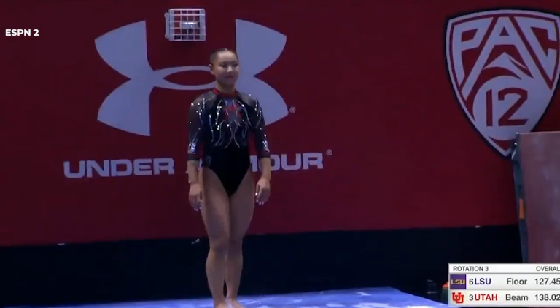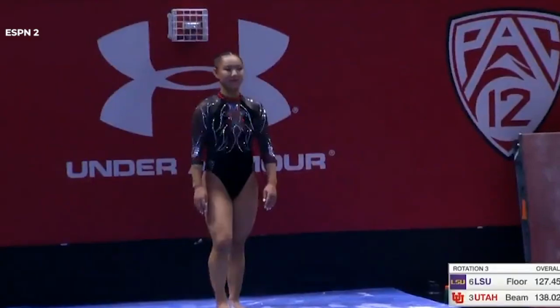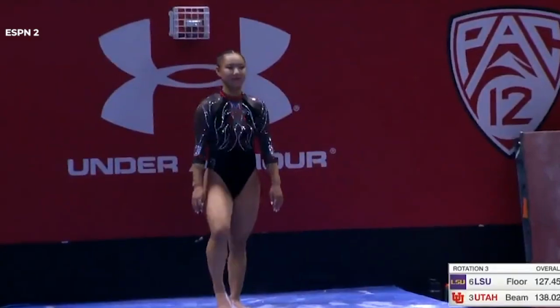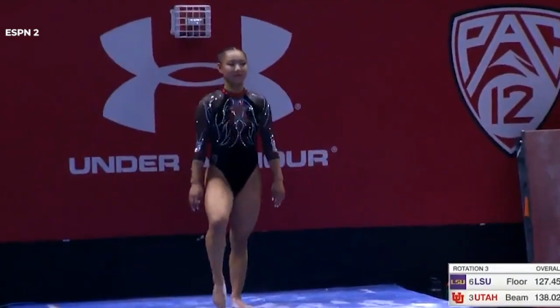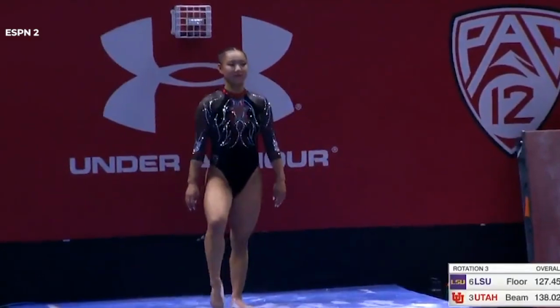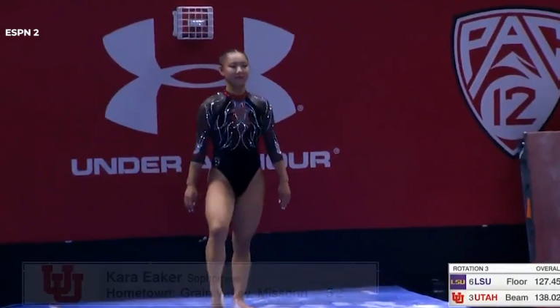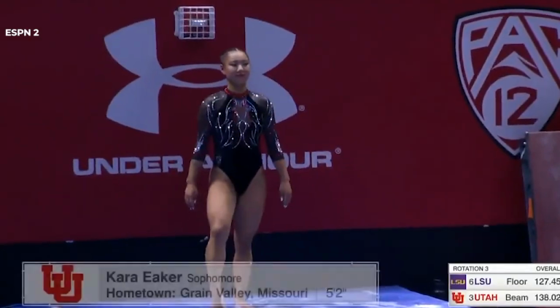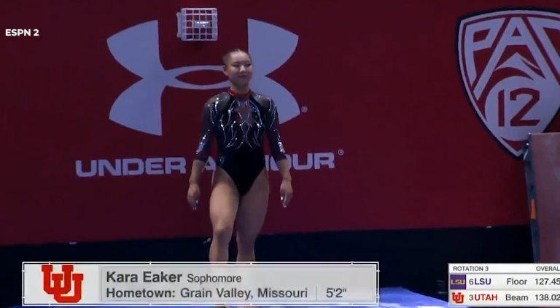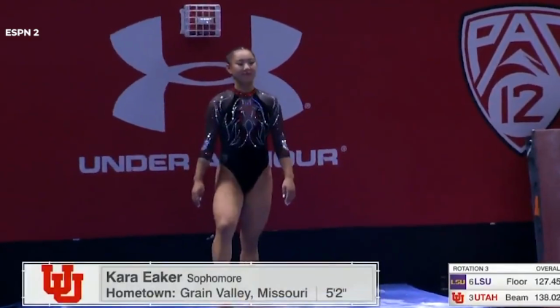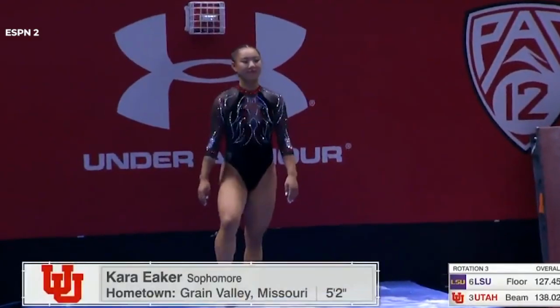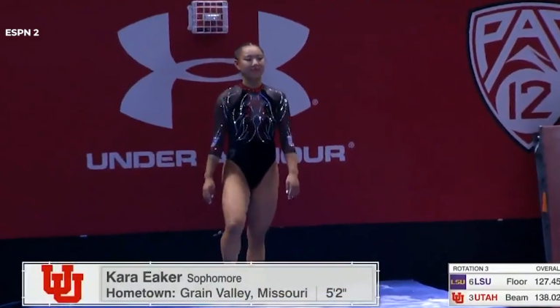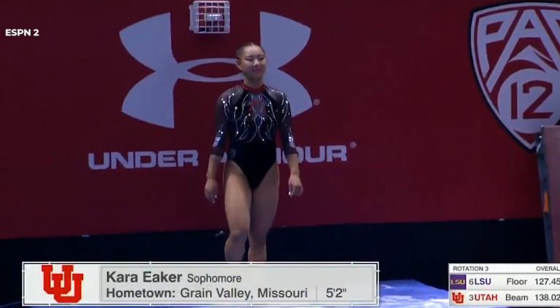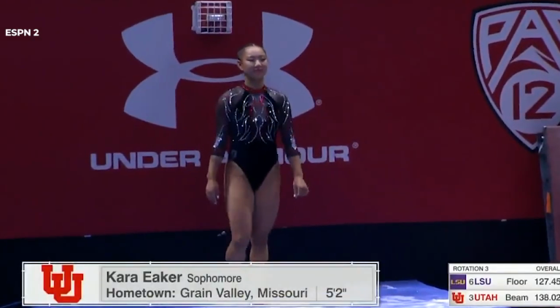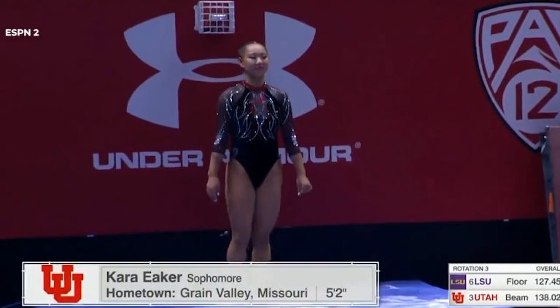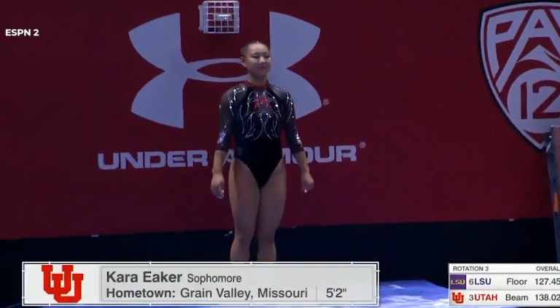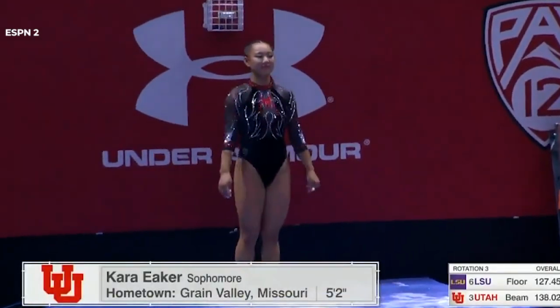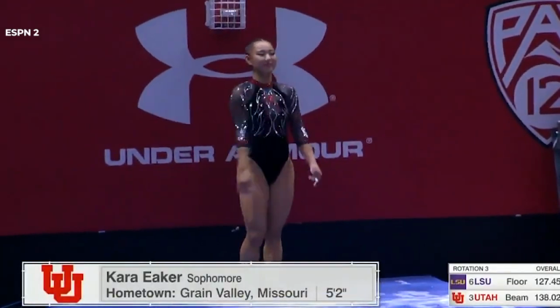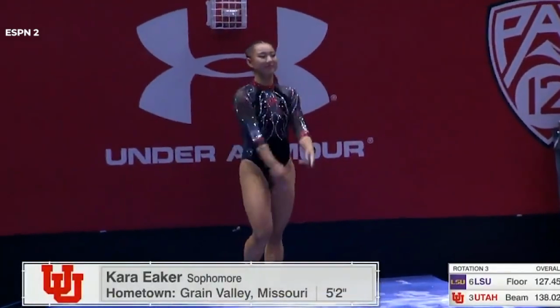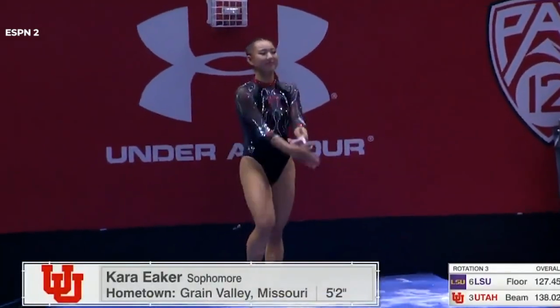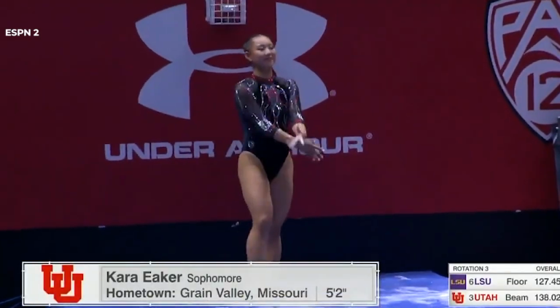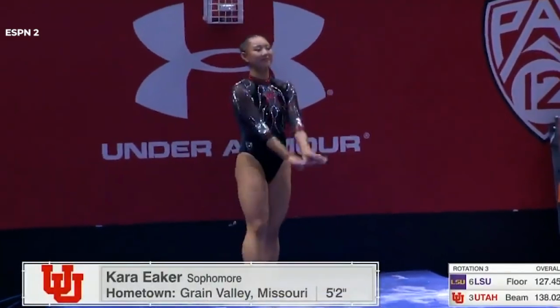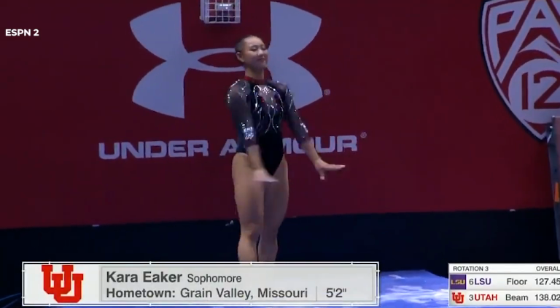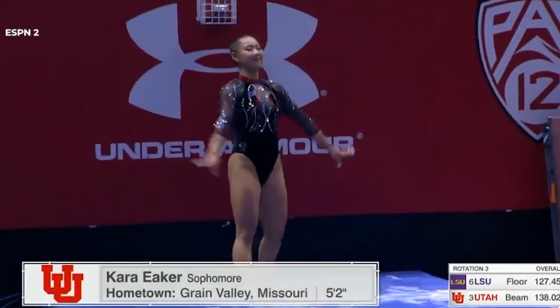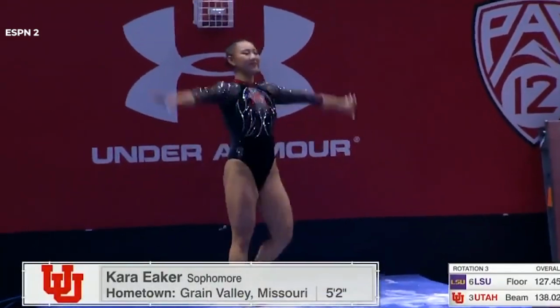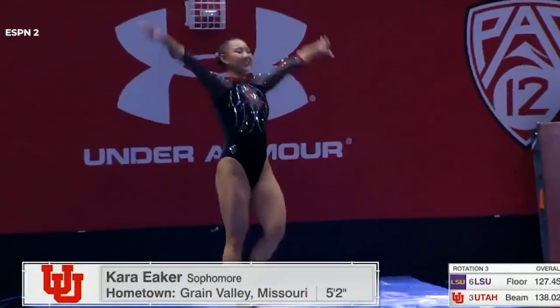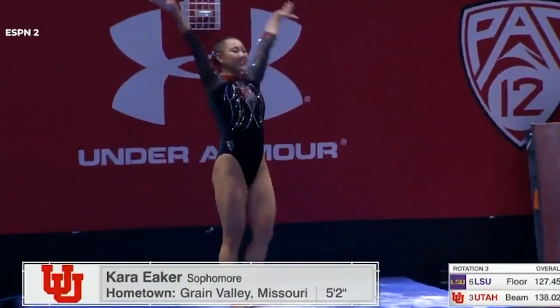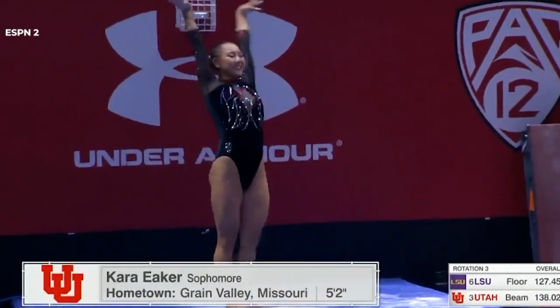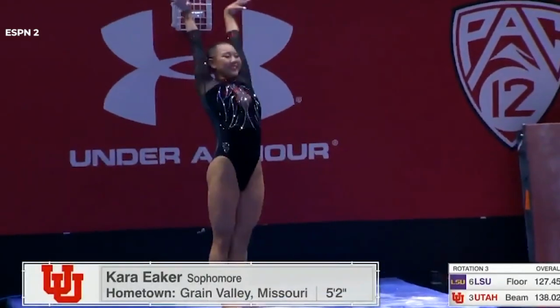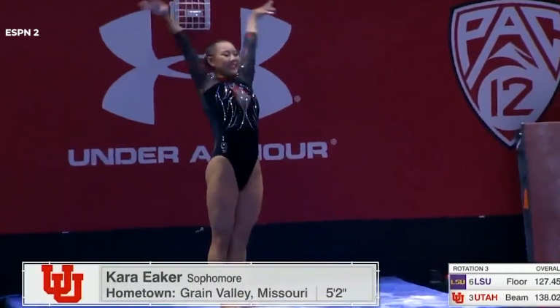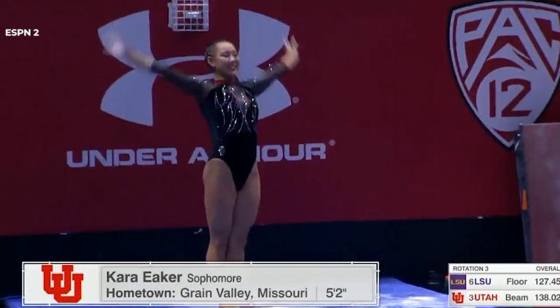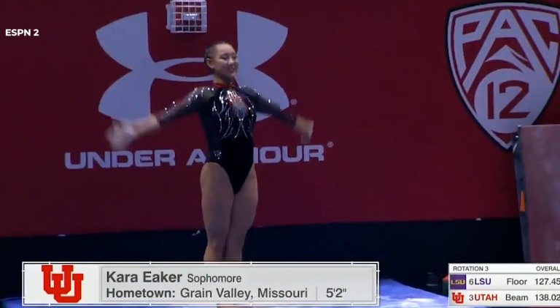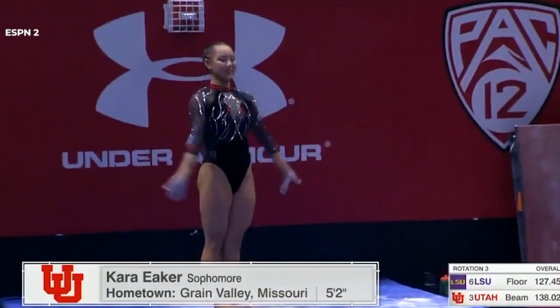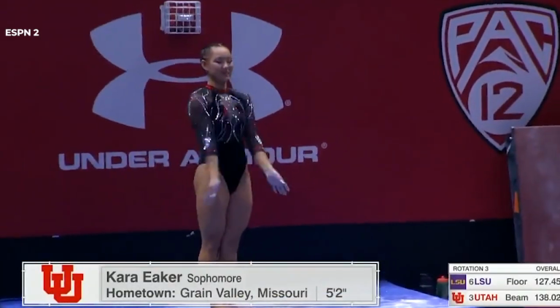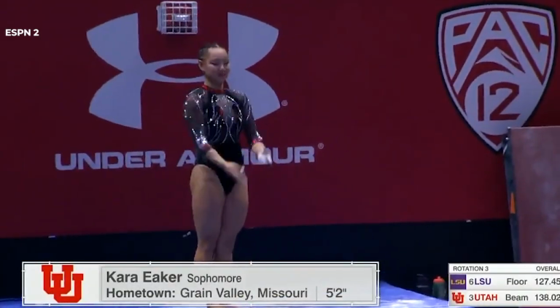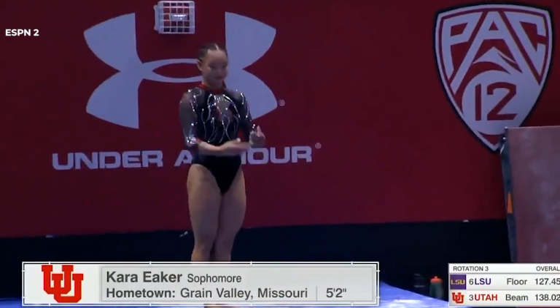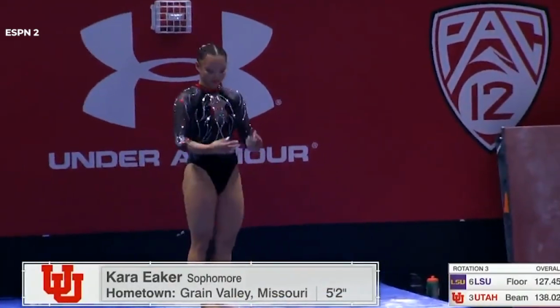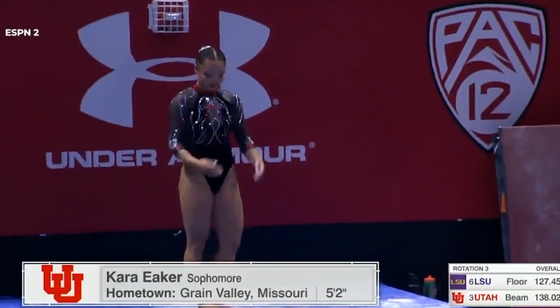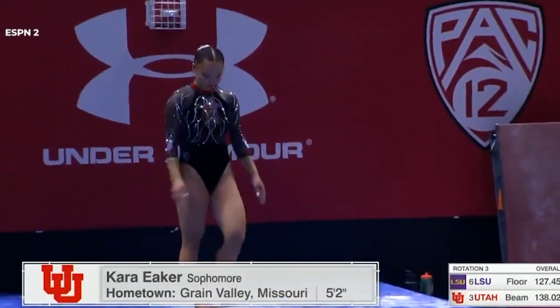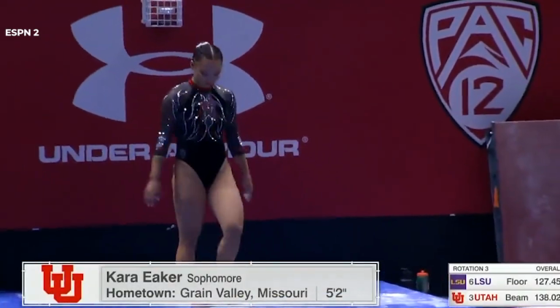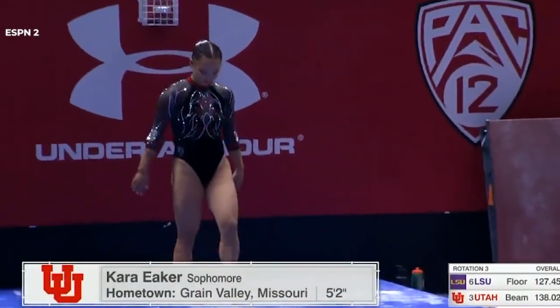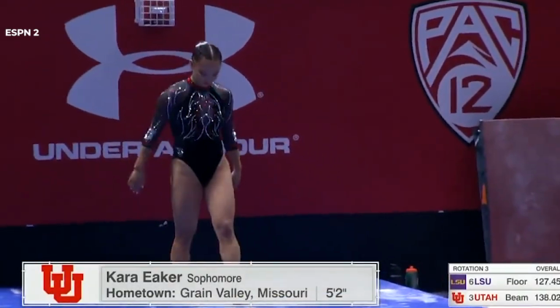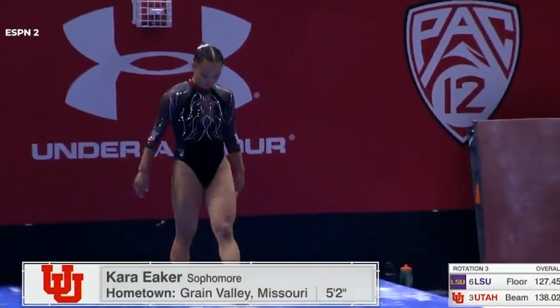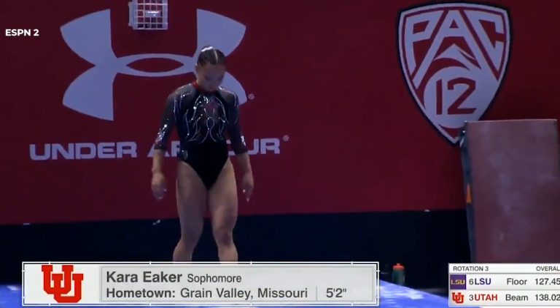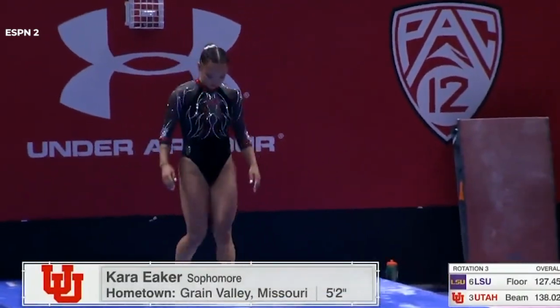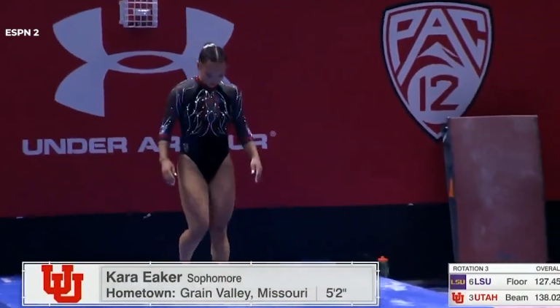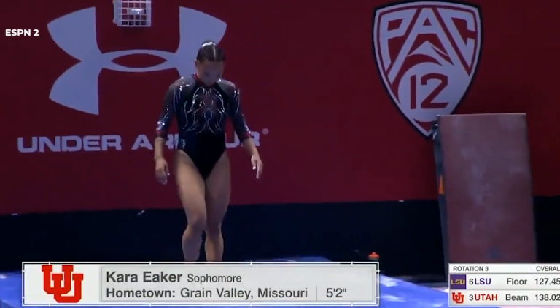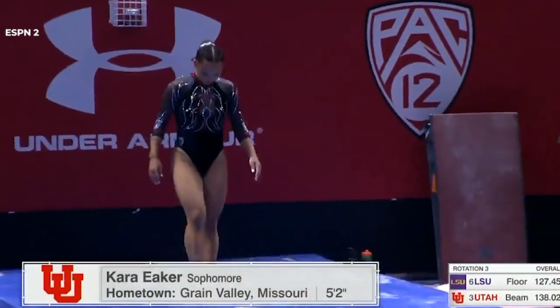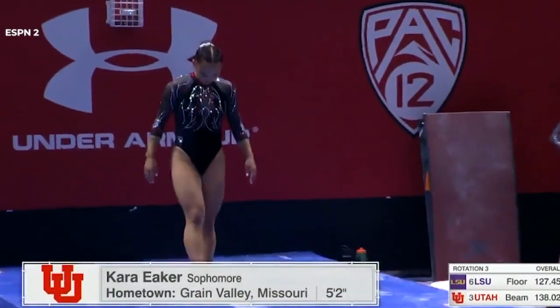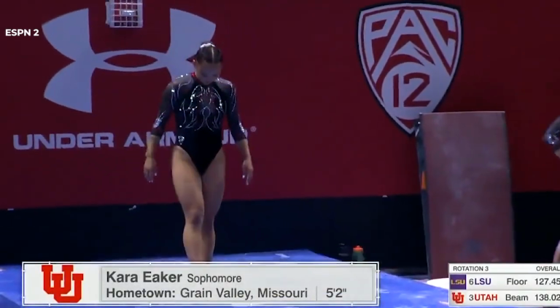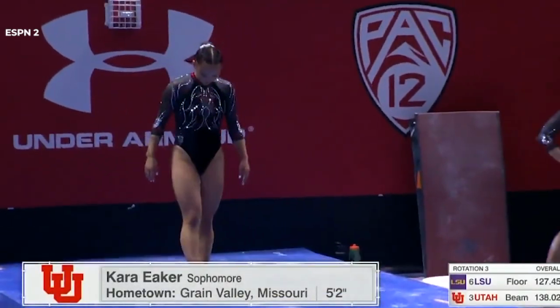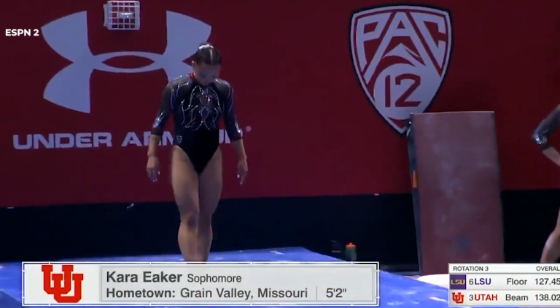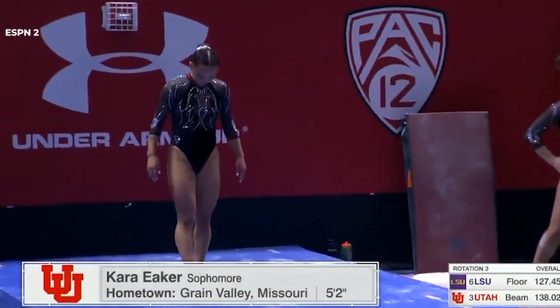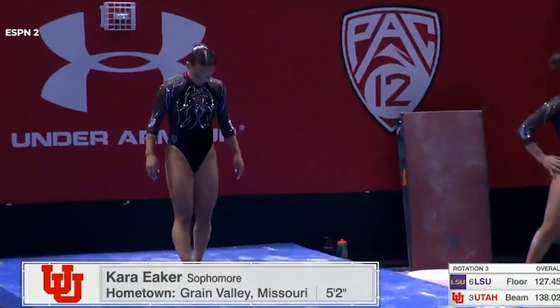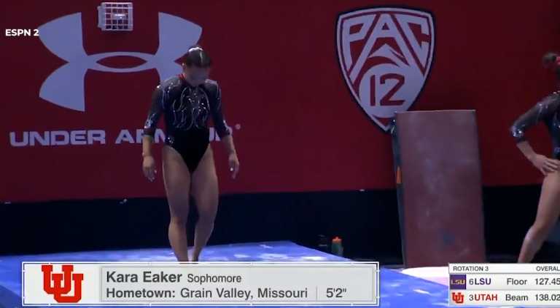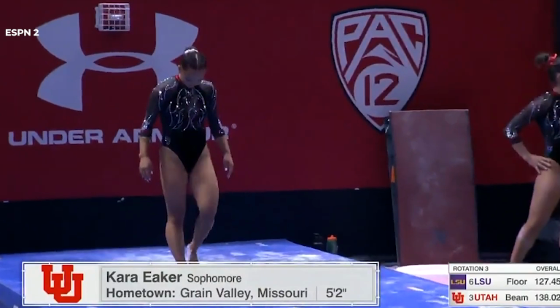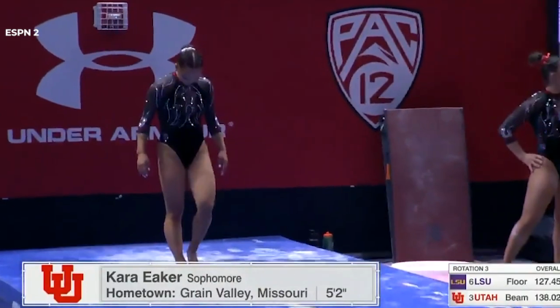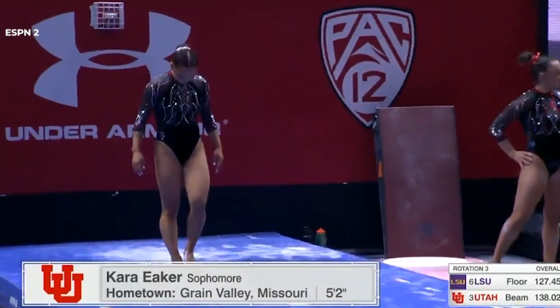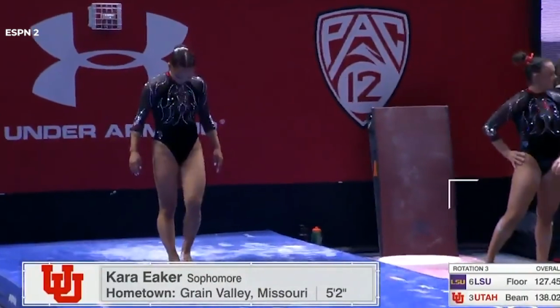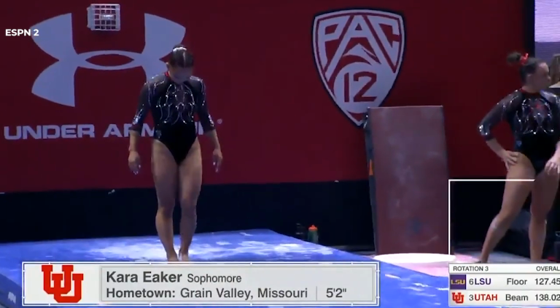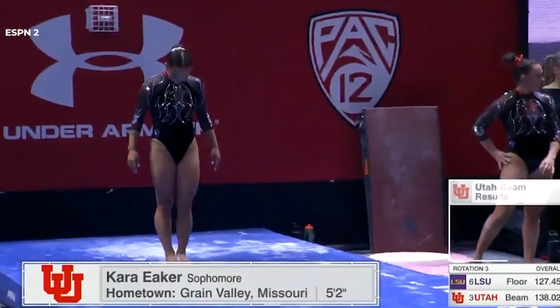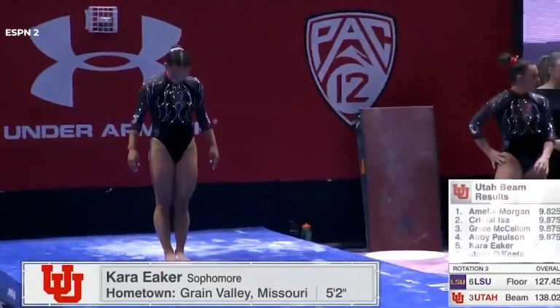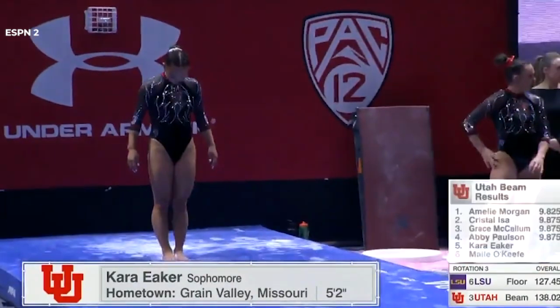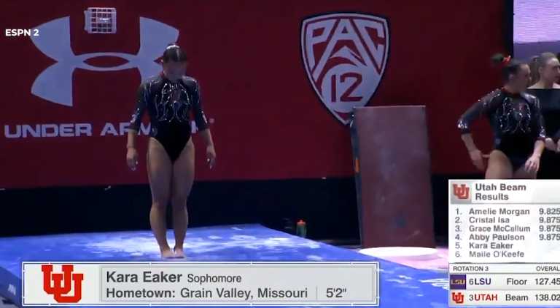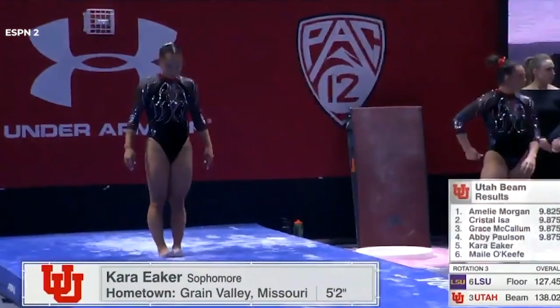From one world-class athlete to another, here is Kara Aker talking about someone who gives a clinic.